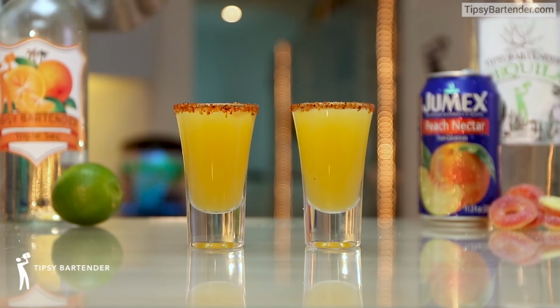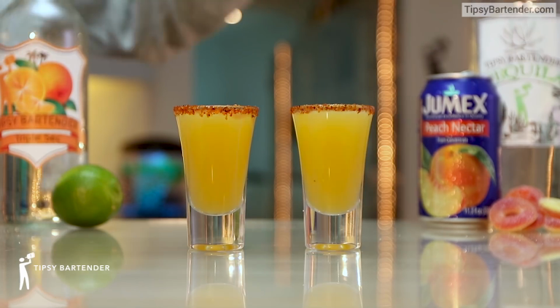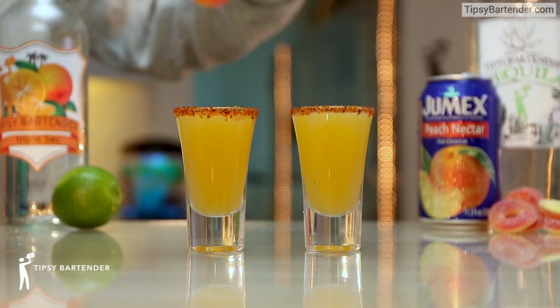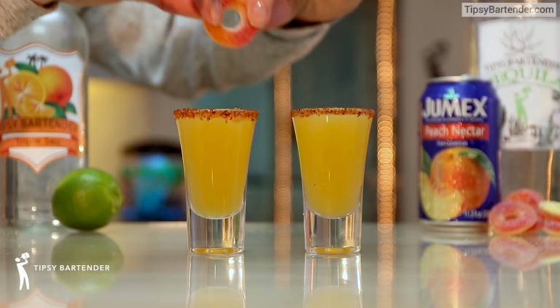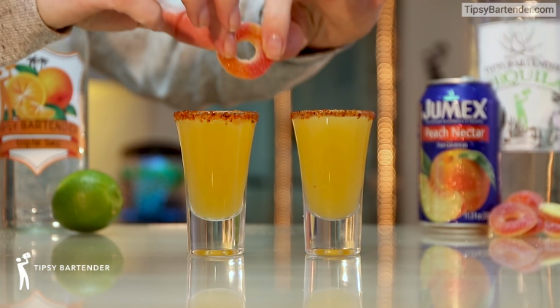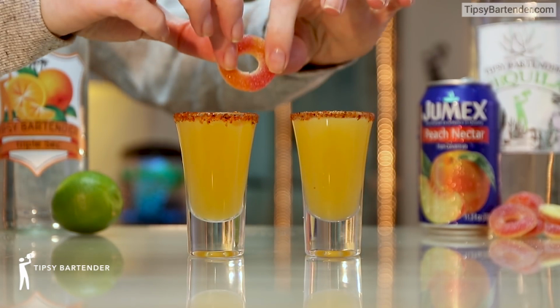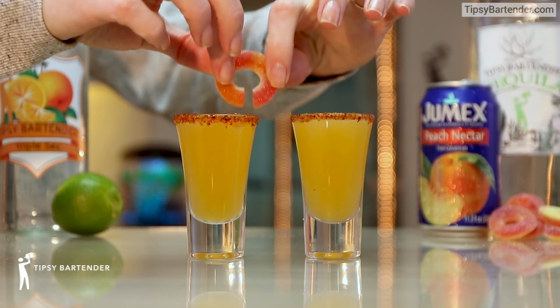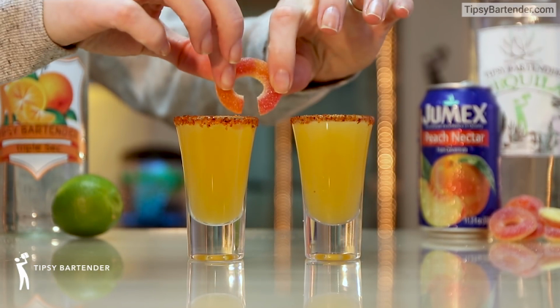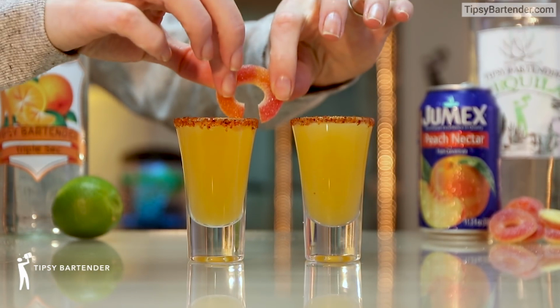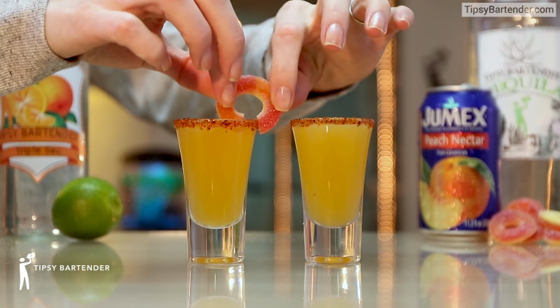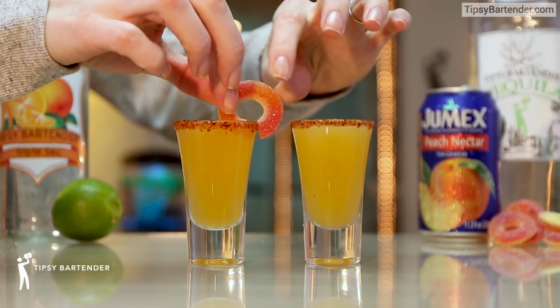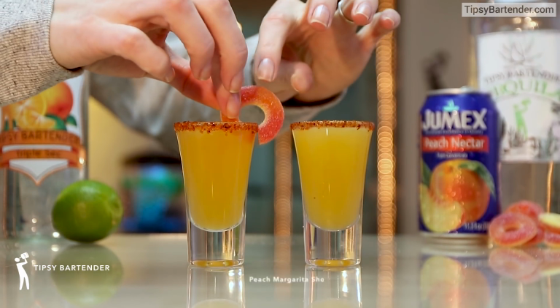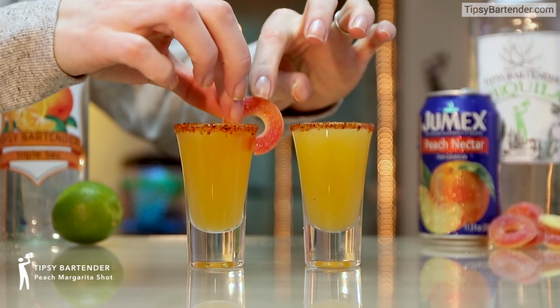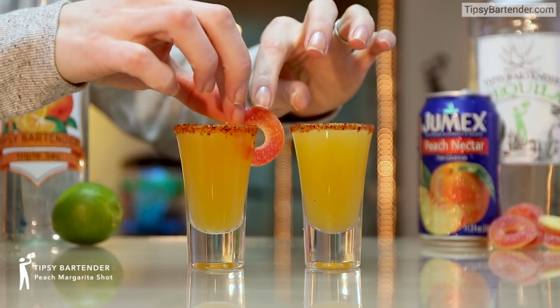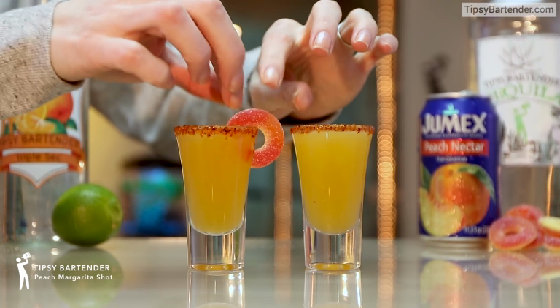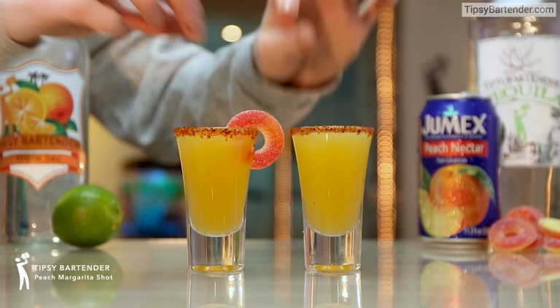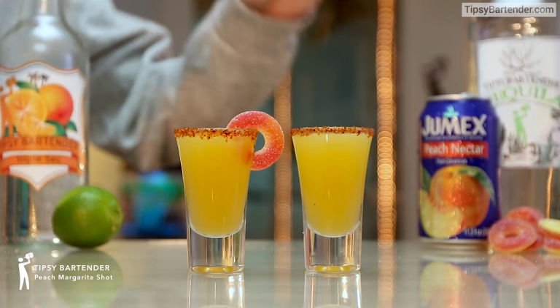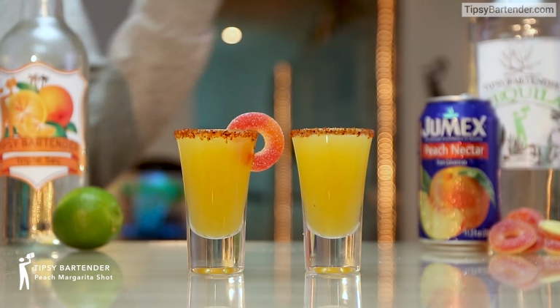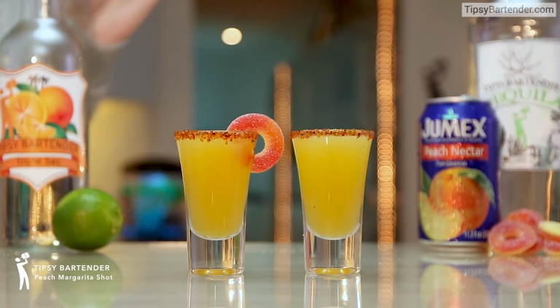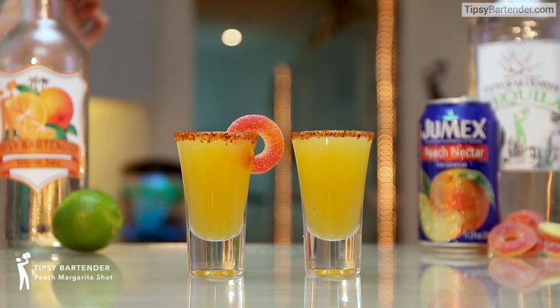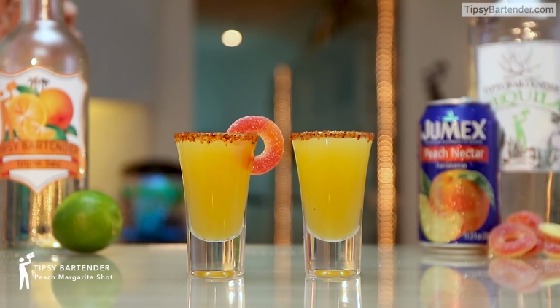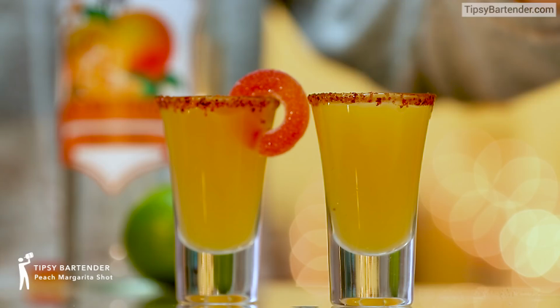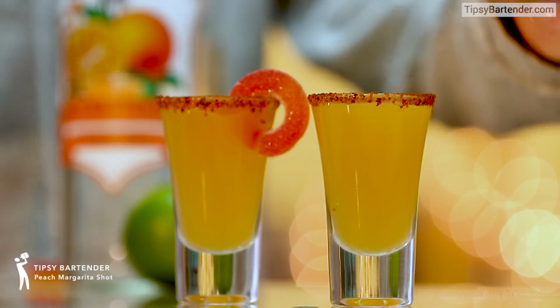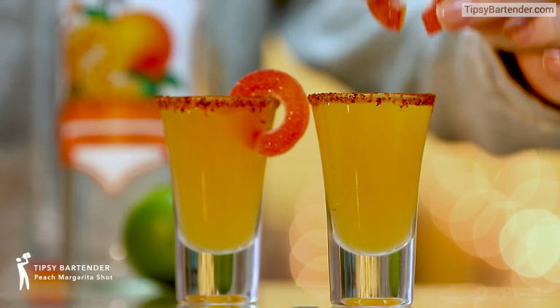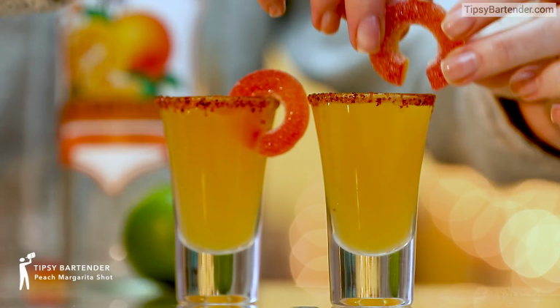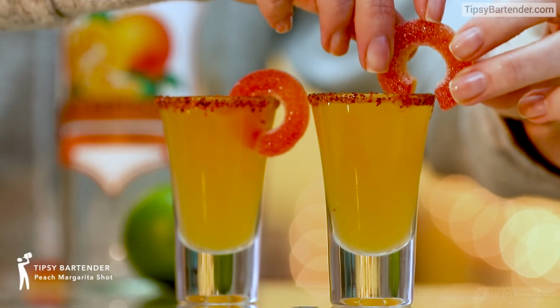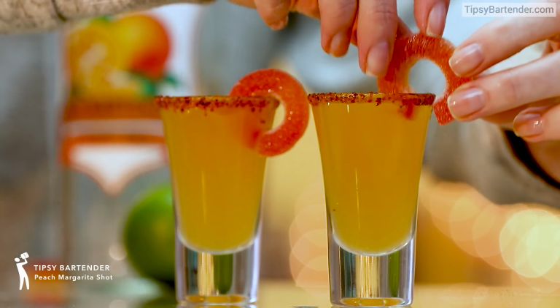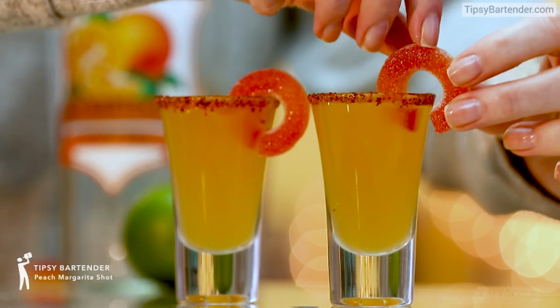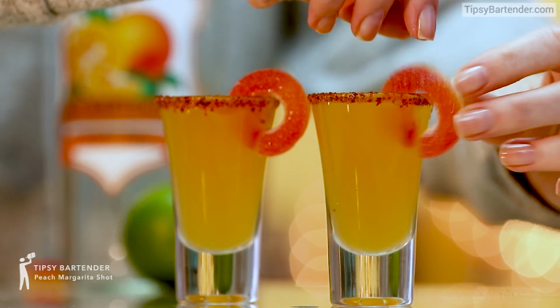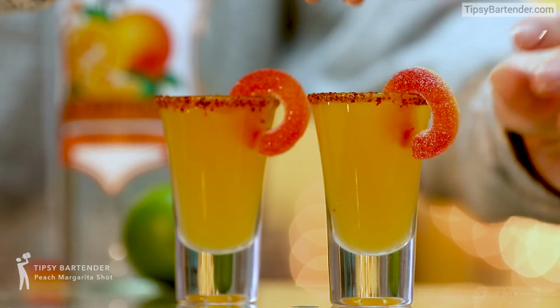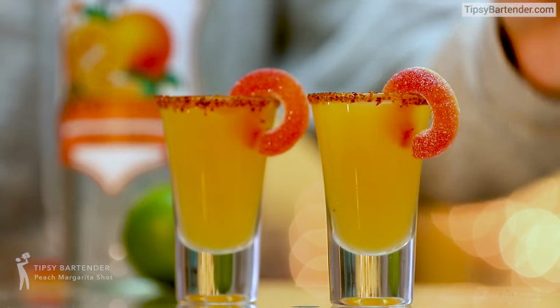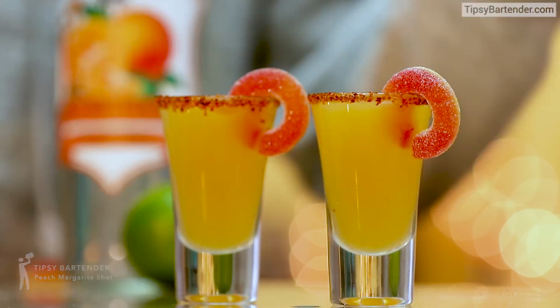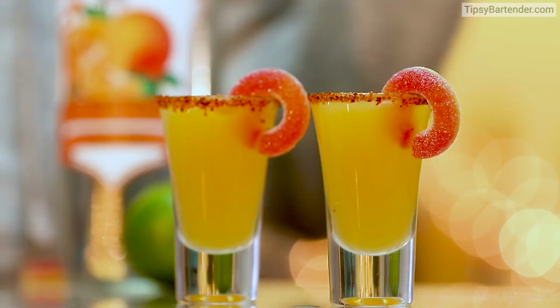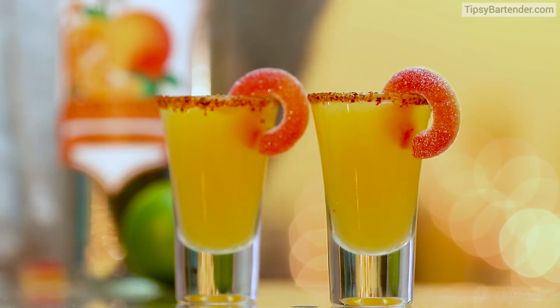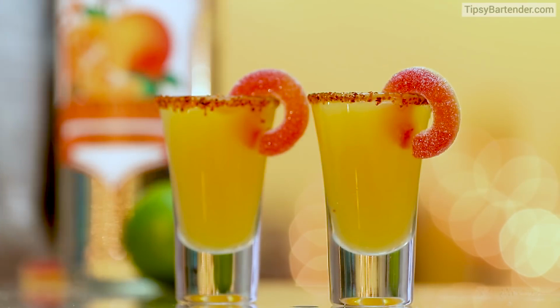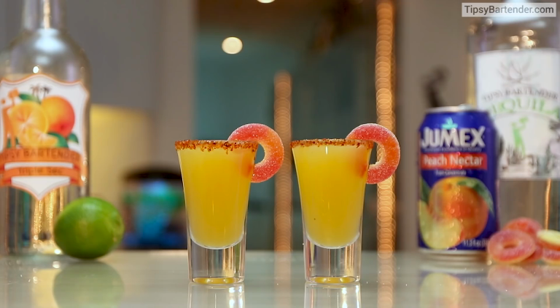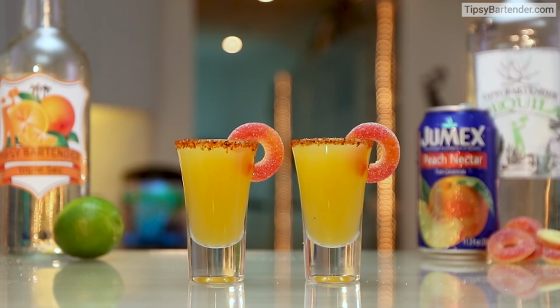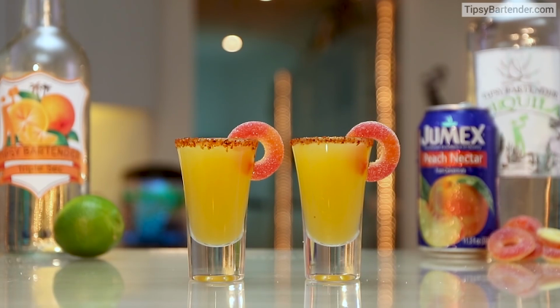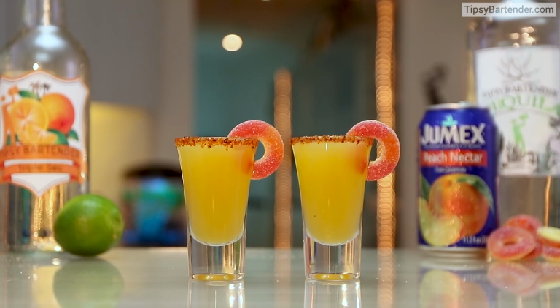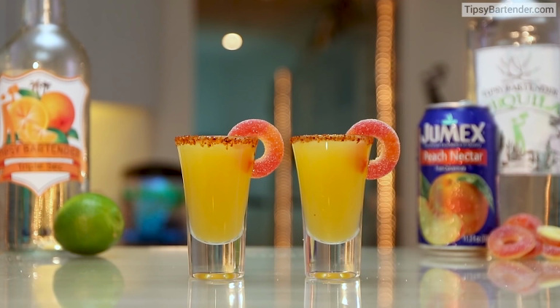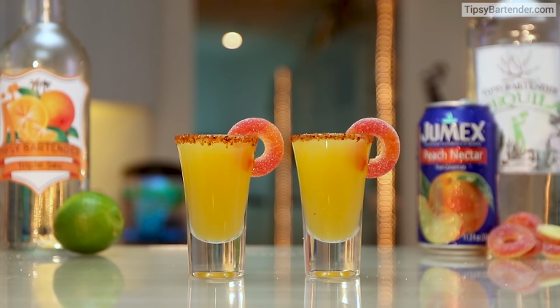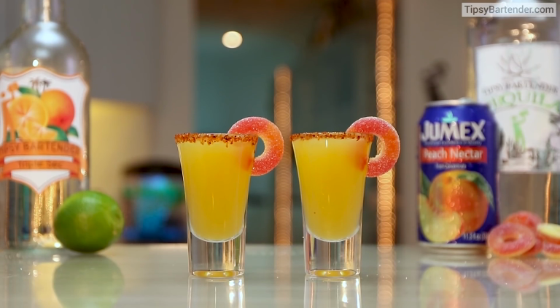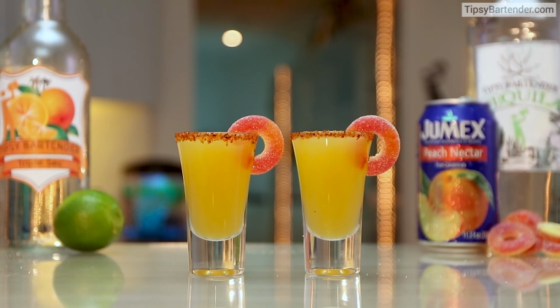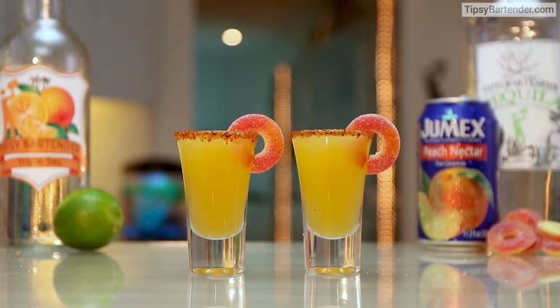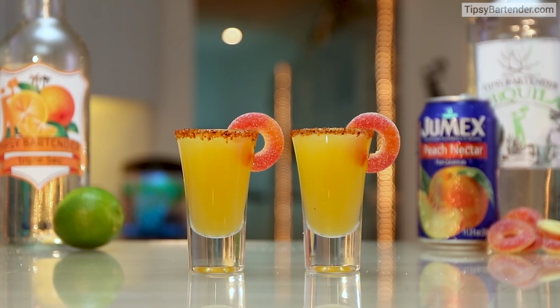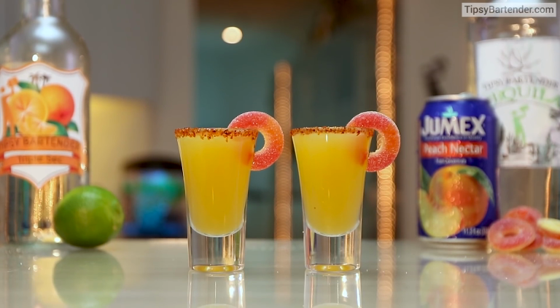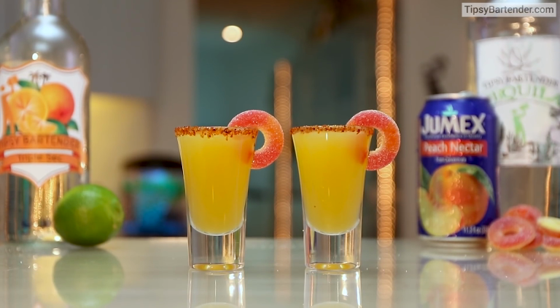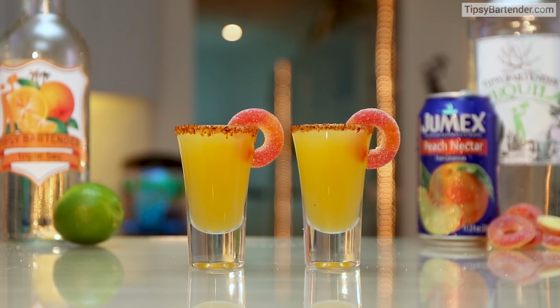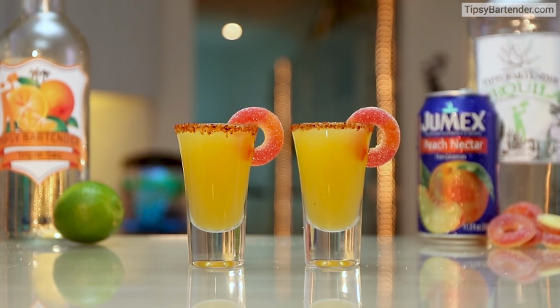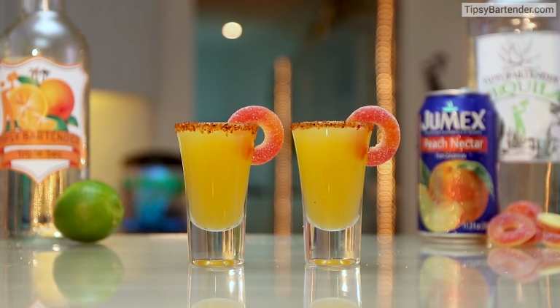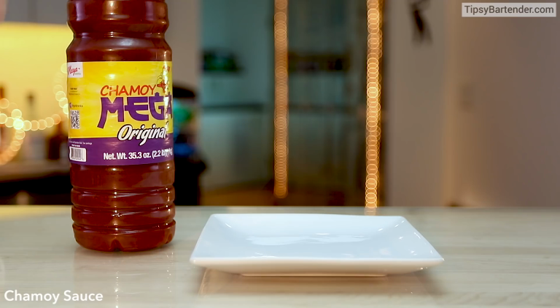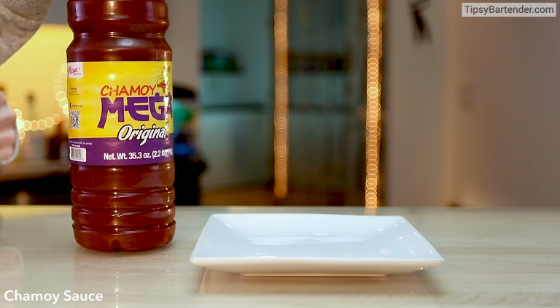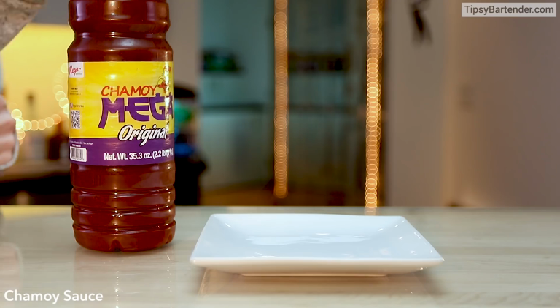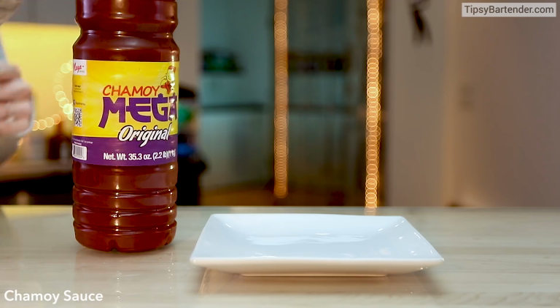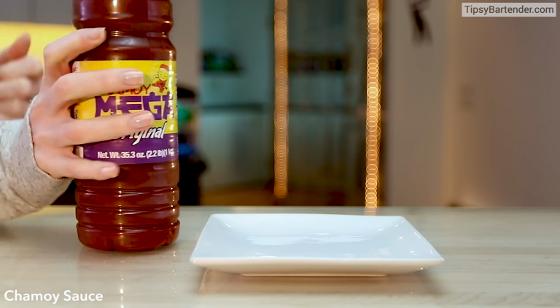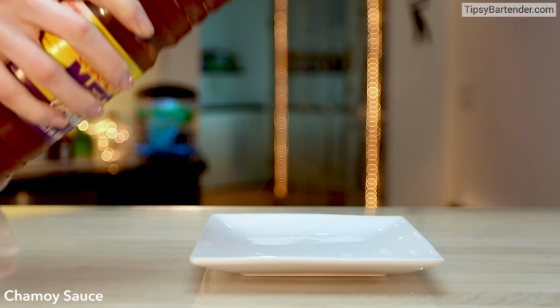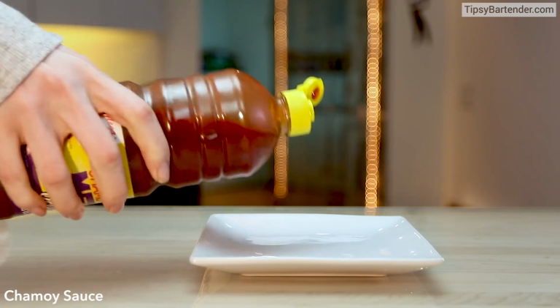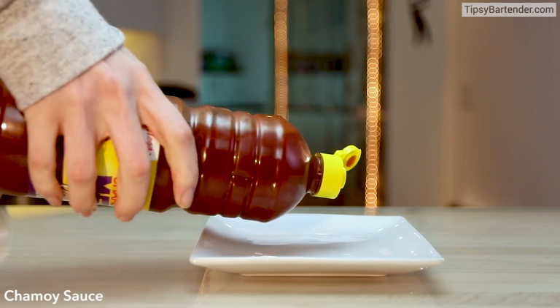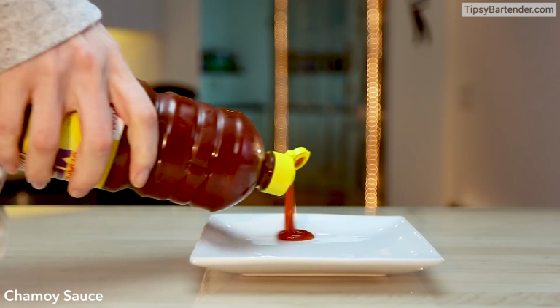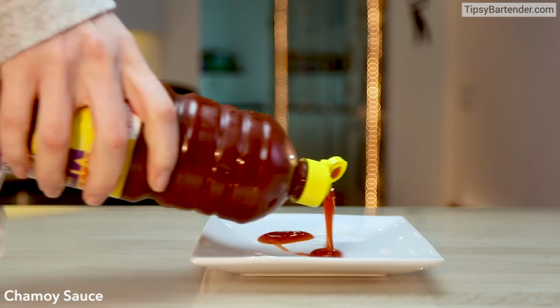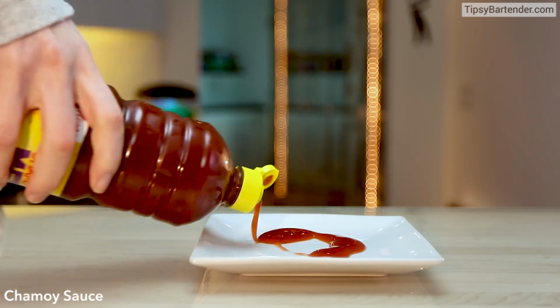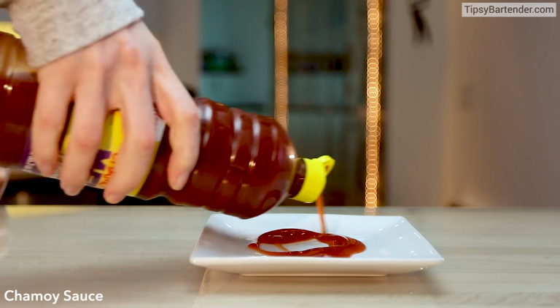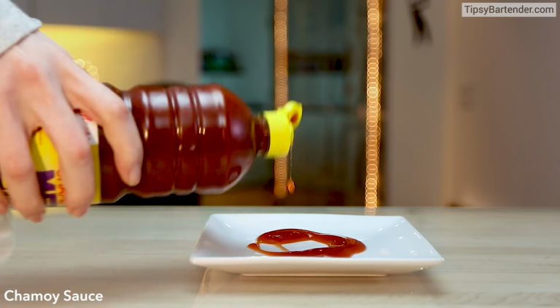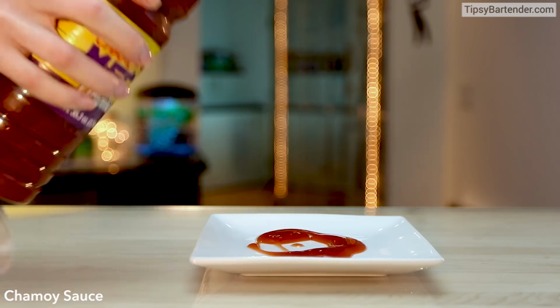Ladies and gentlemen, this is the peach margarita shot. Look at the color on these bad boys — they're sexy, man, come on.